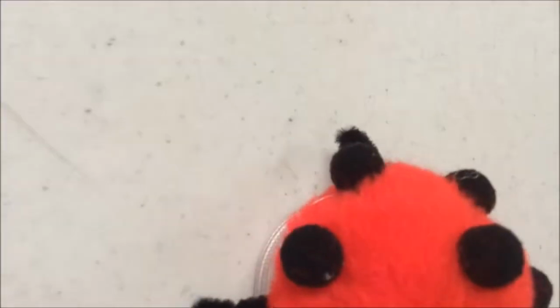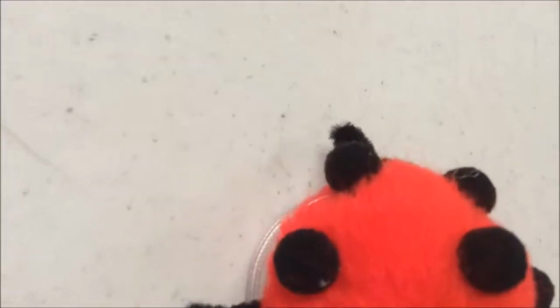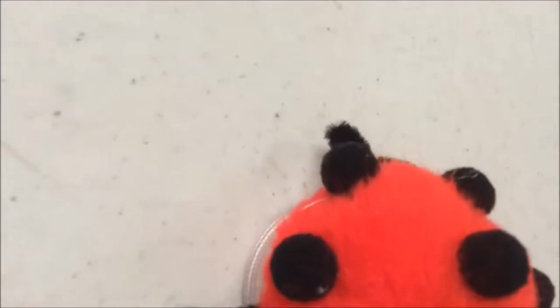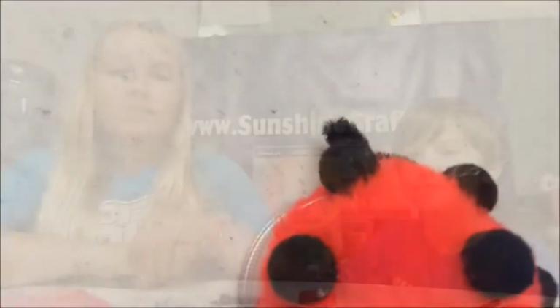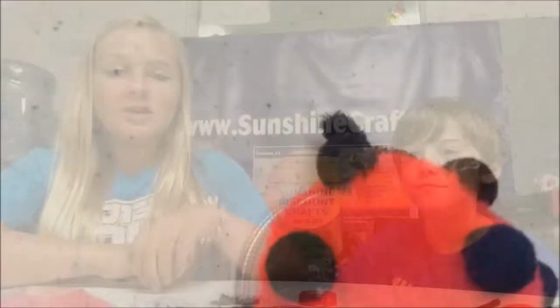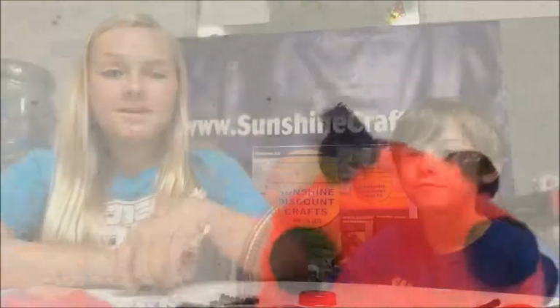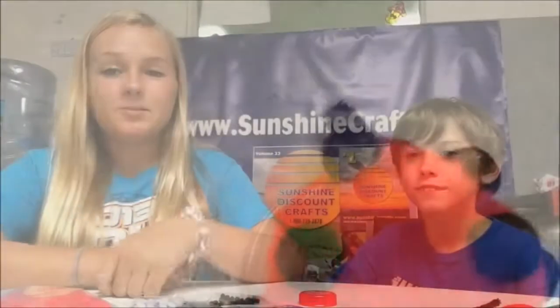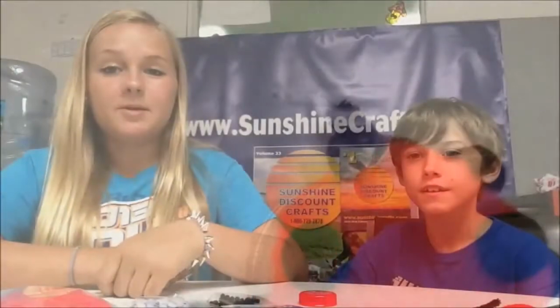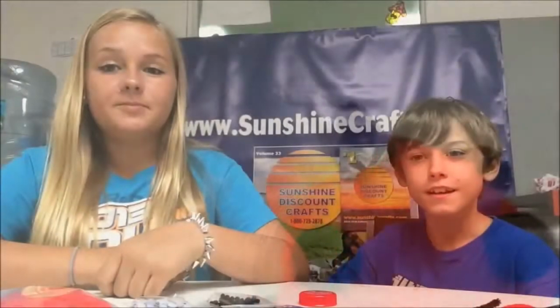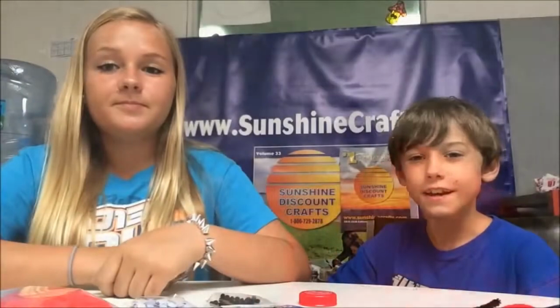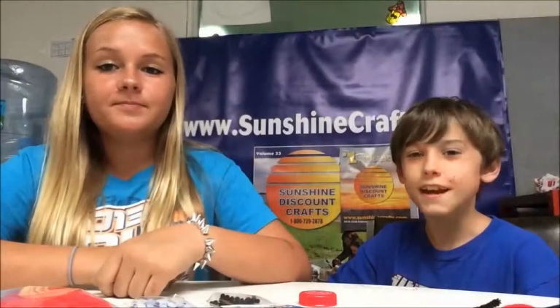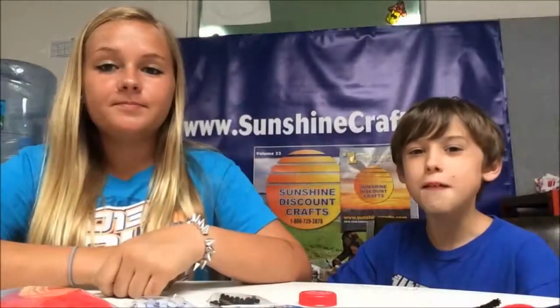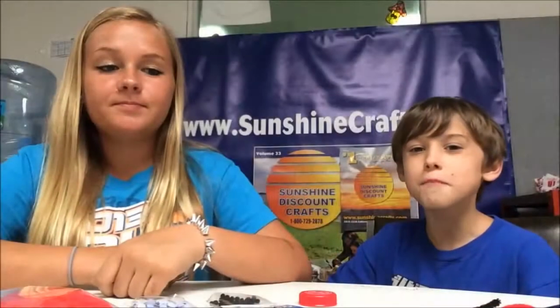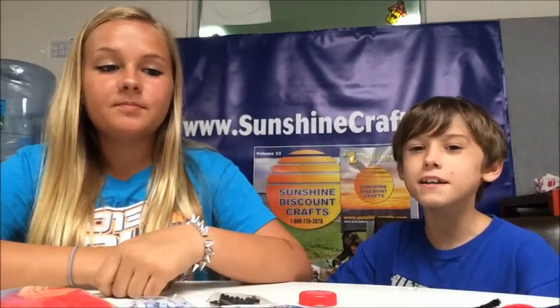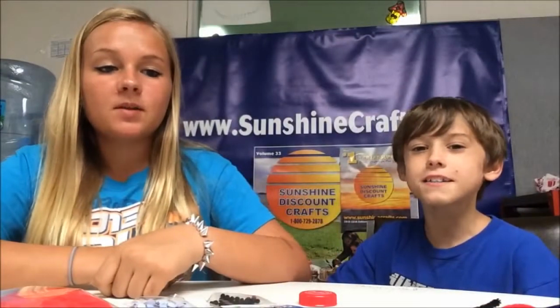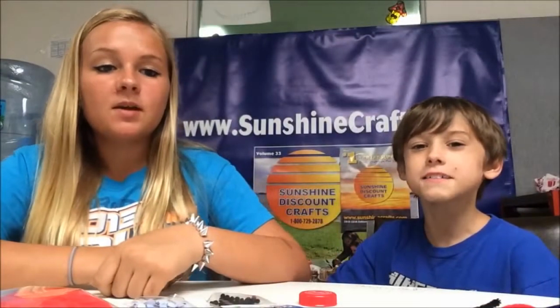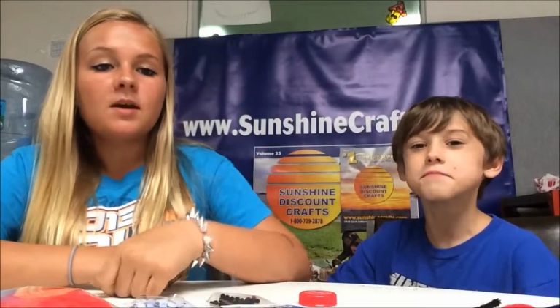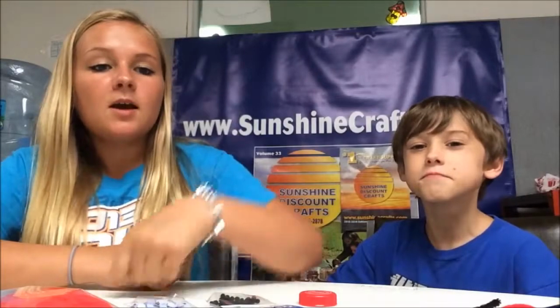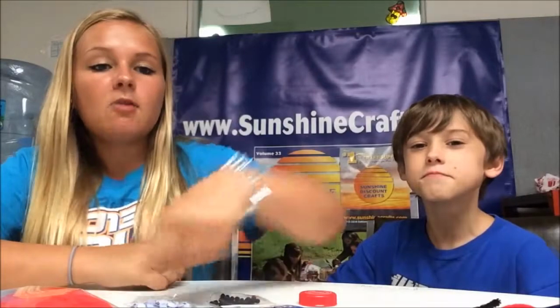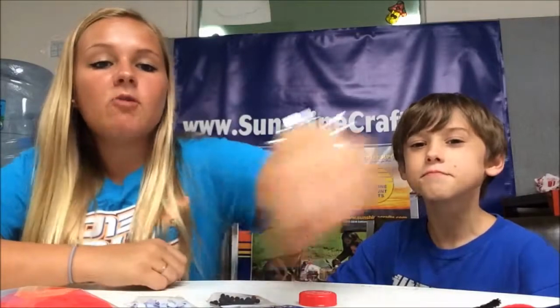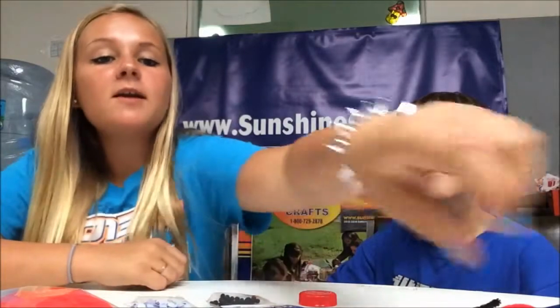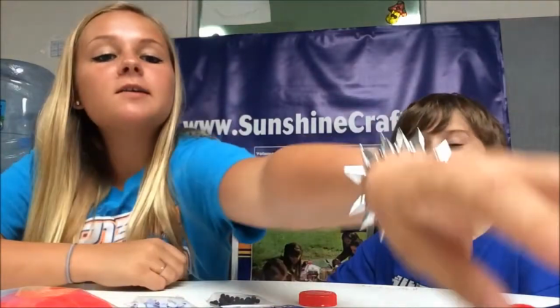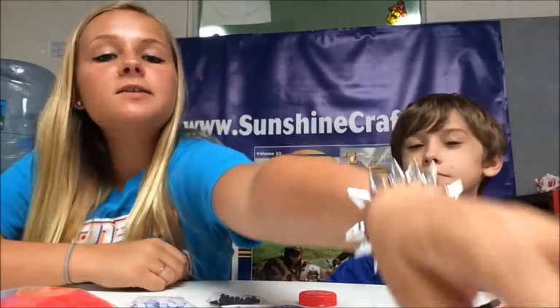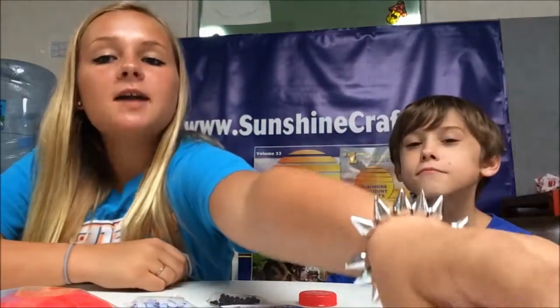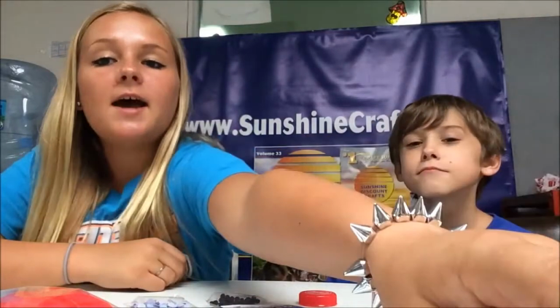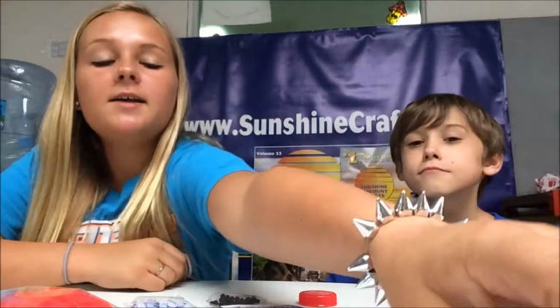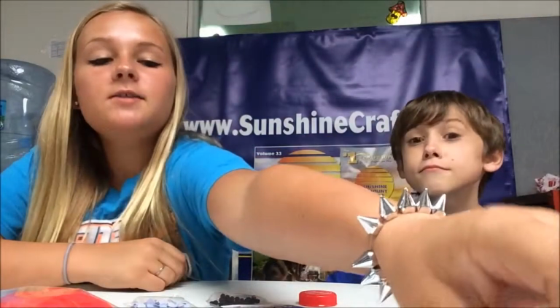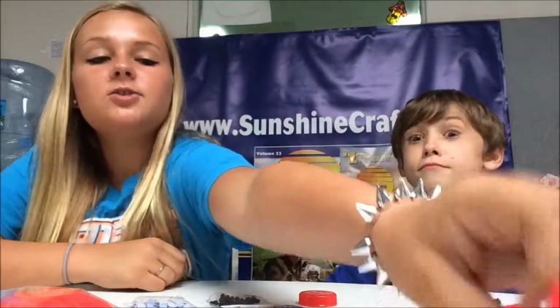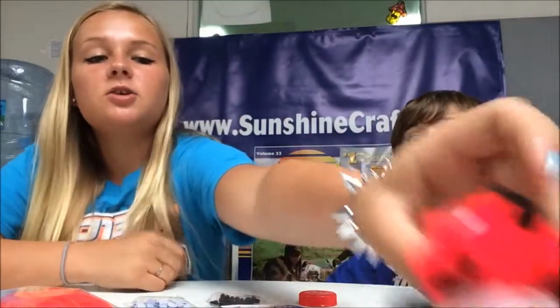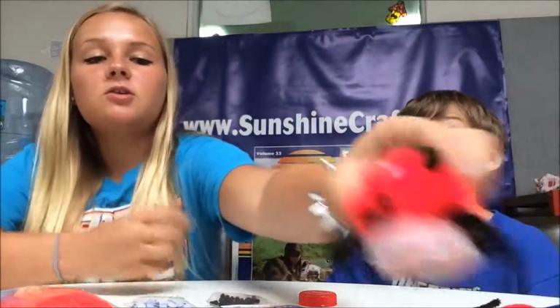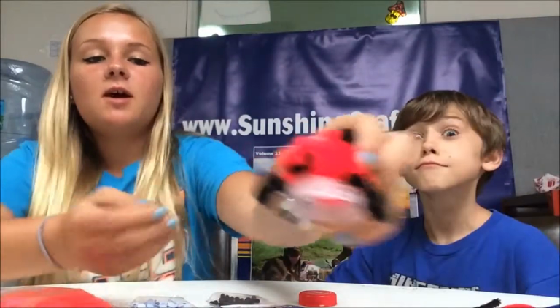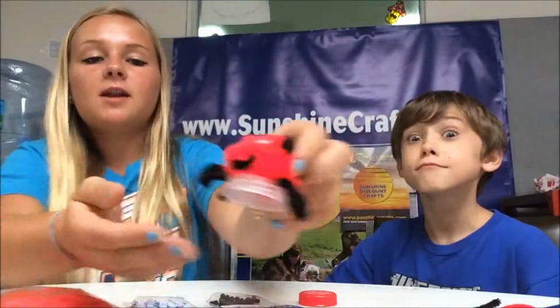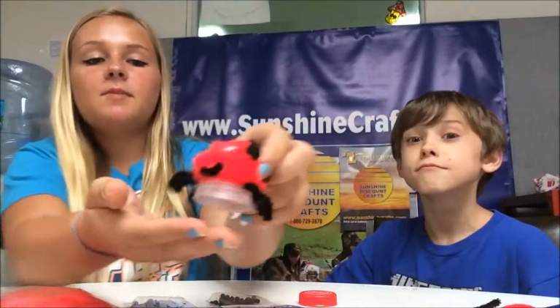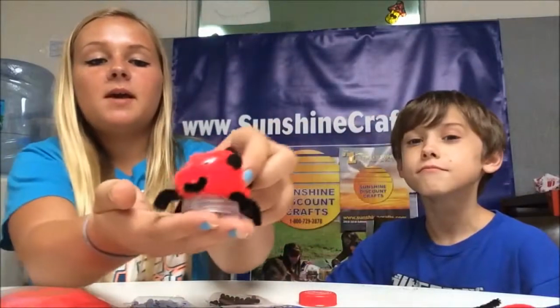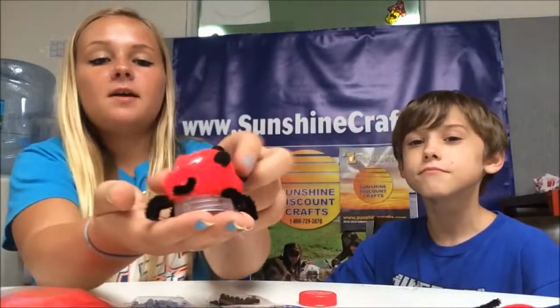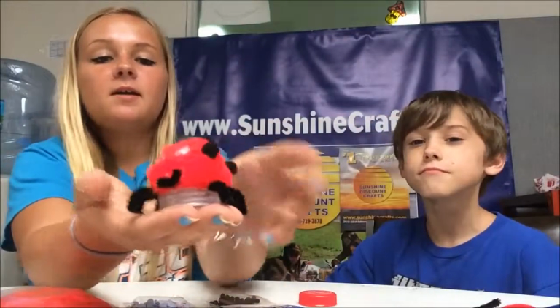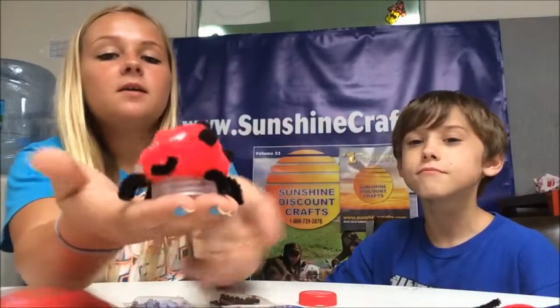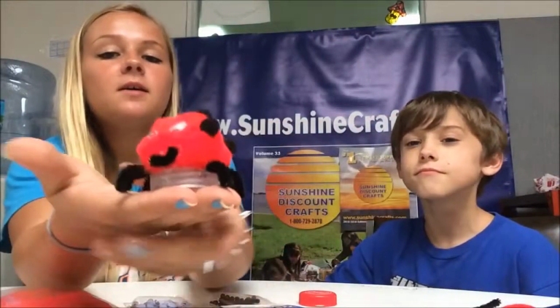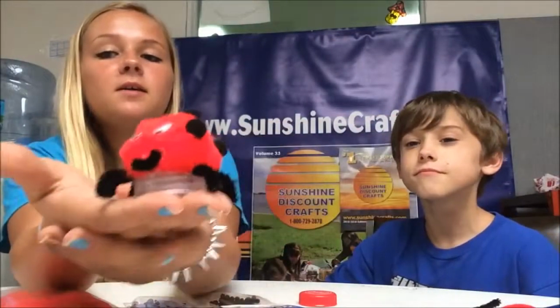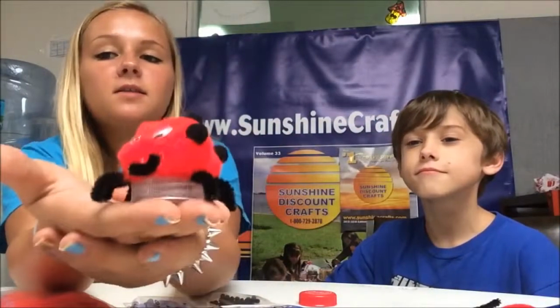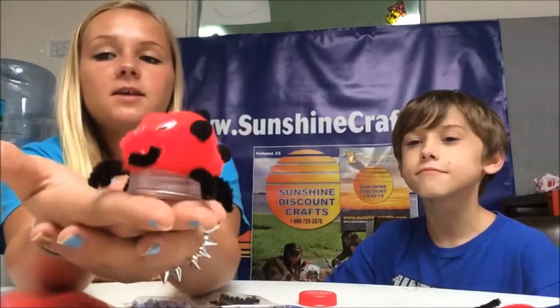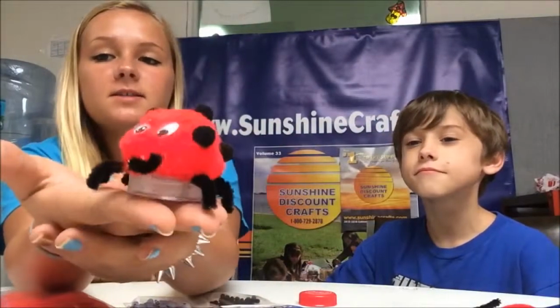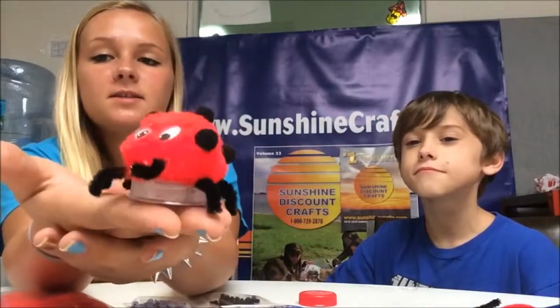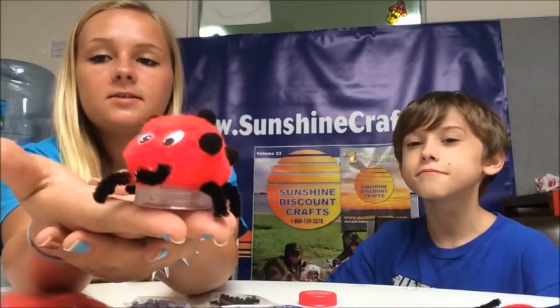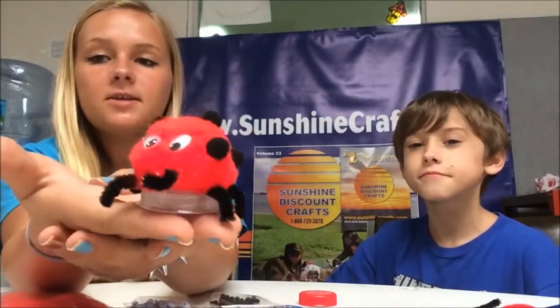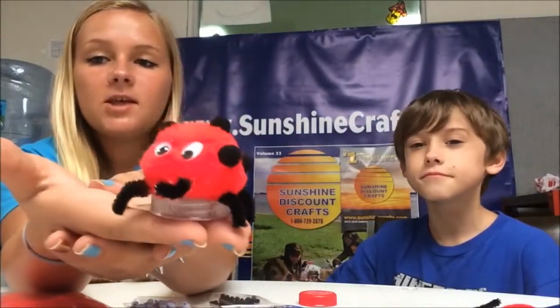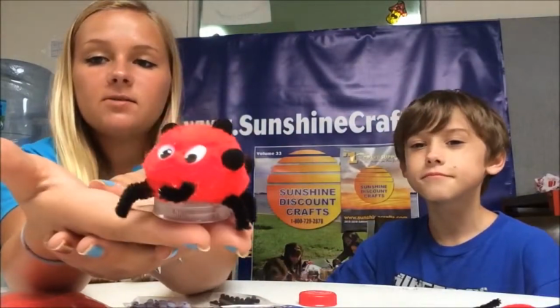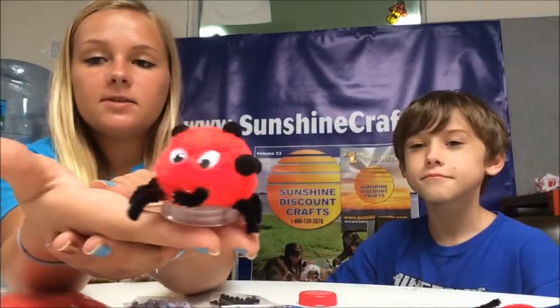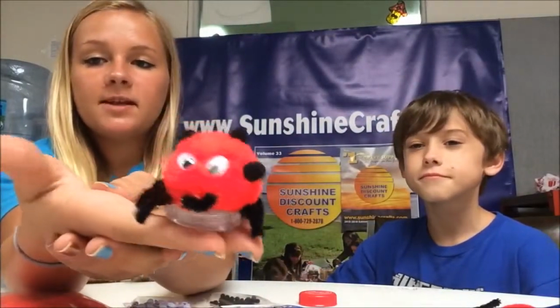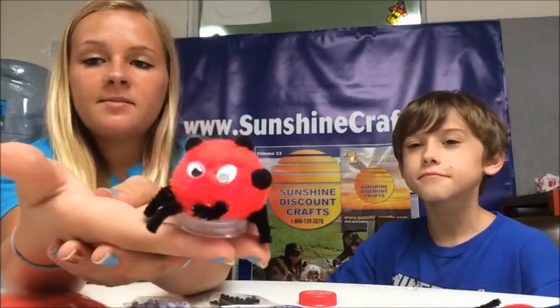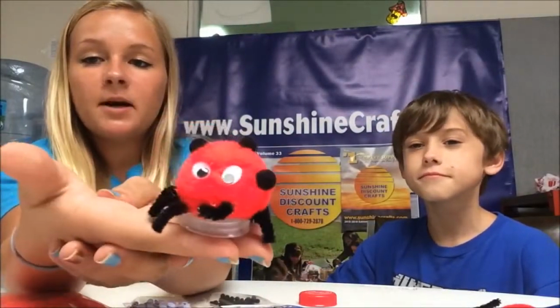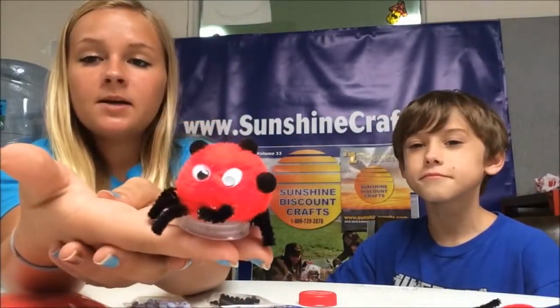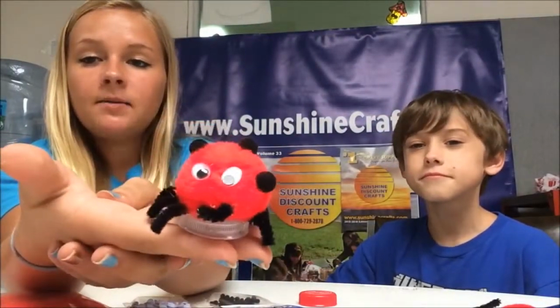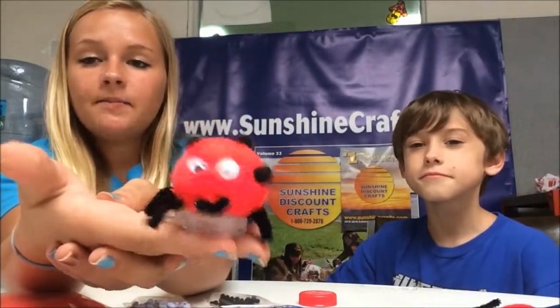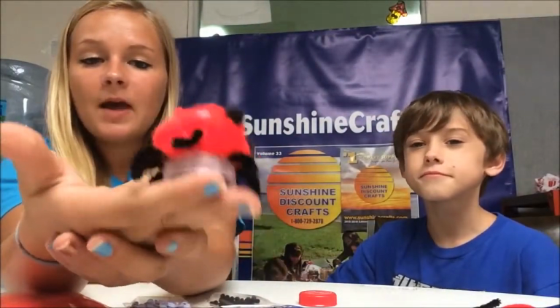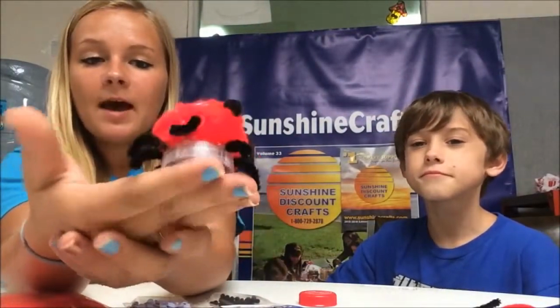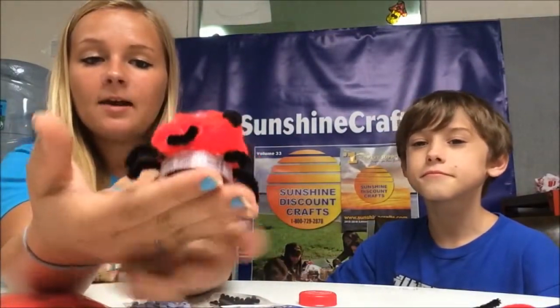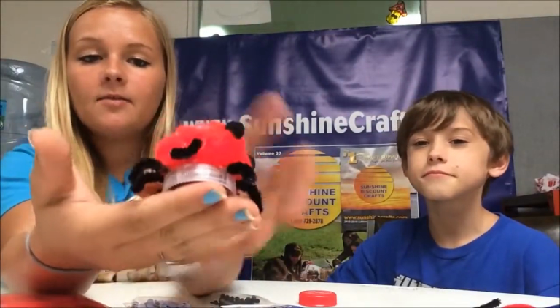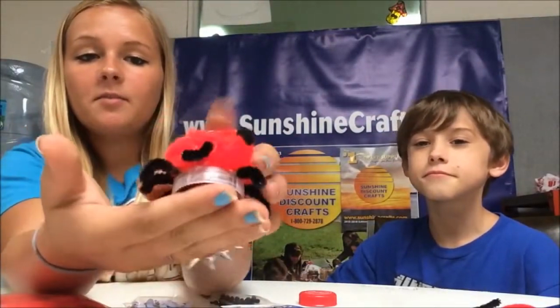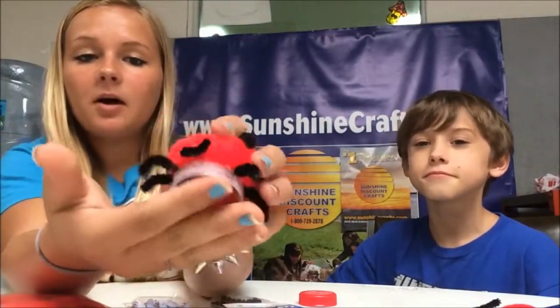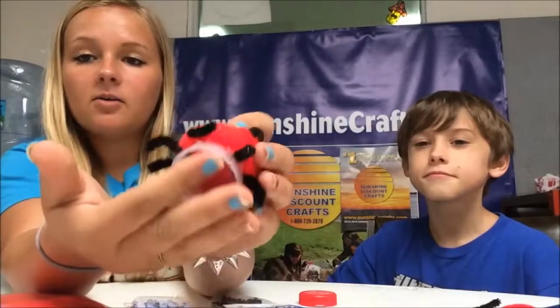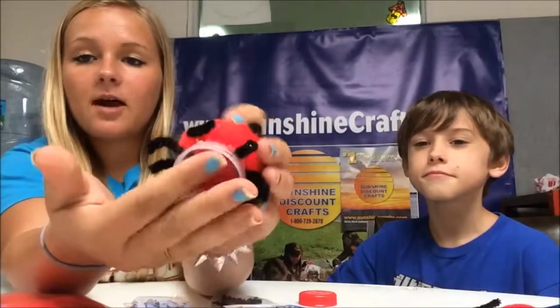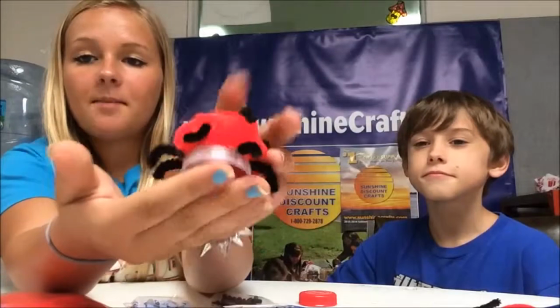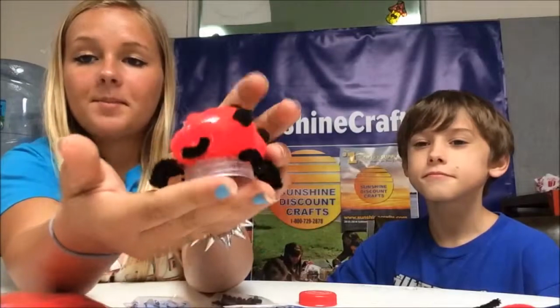I'm Jasmine and I'm Mikey, and we're here today to show you how to make this little cute ladybug out of a bottle cap.